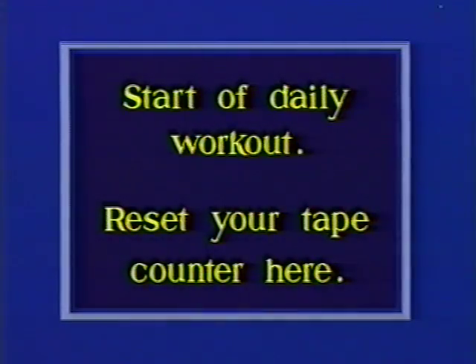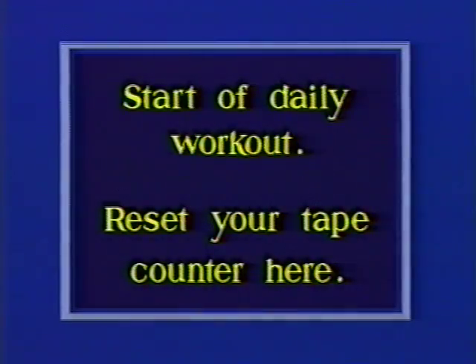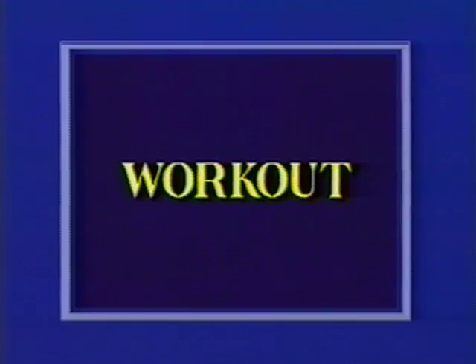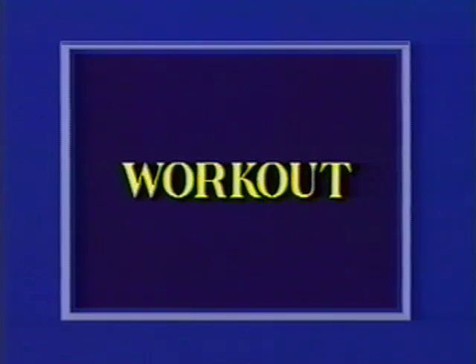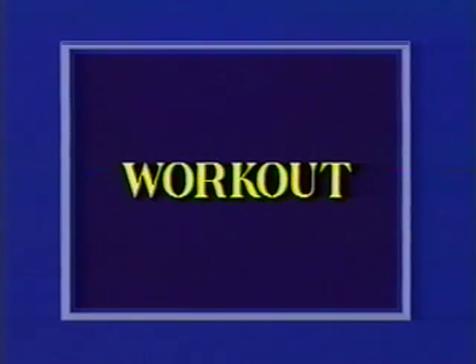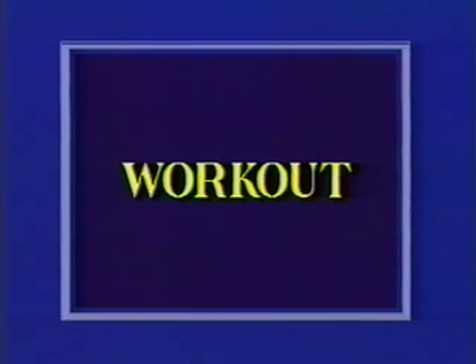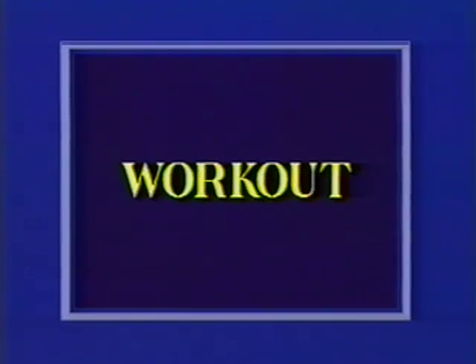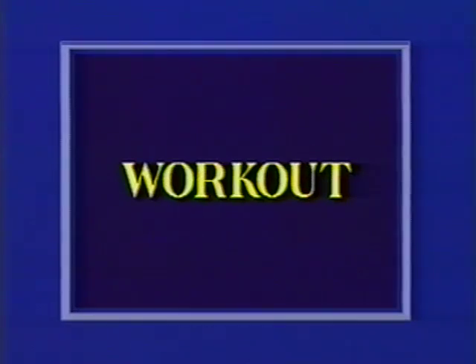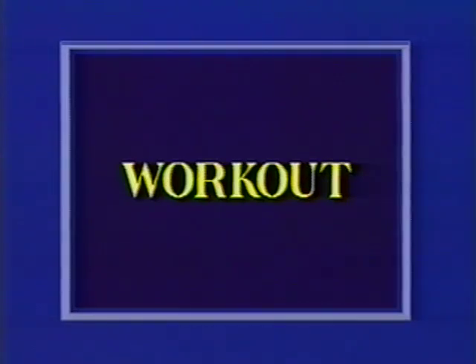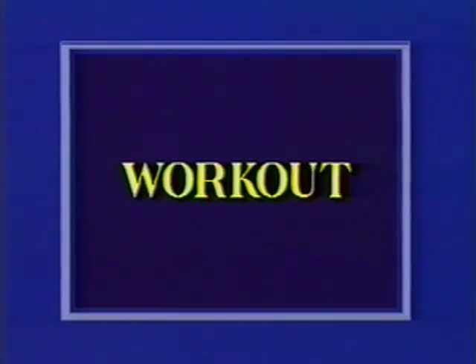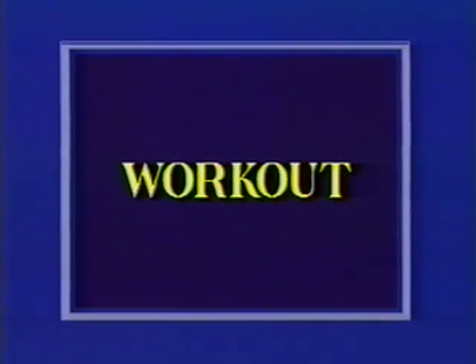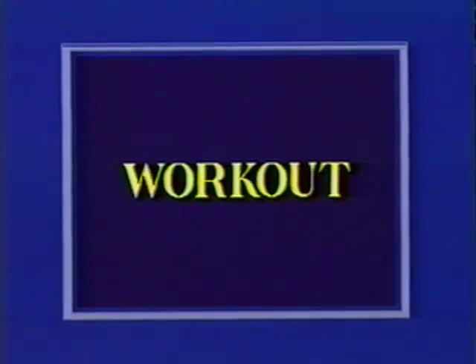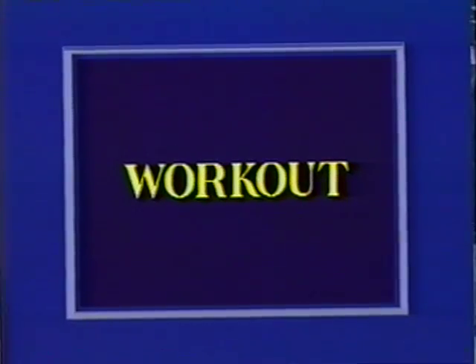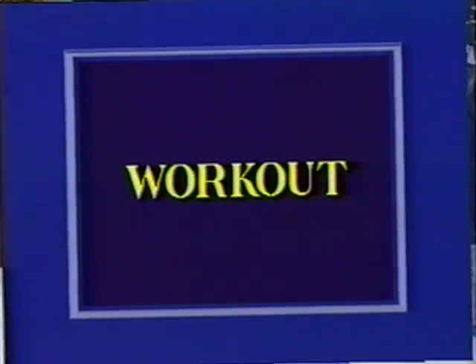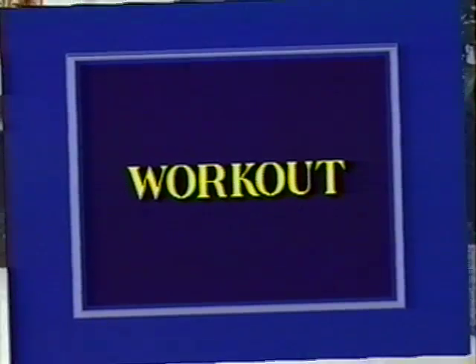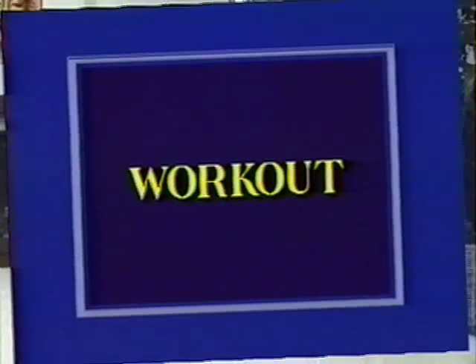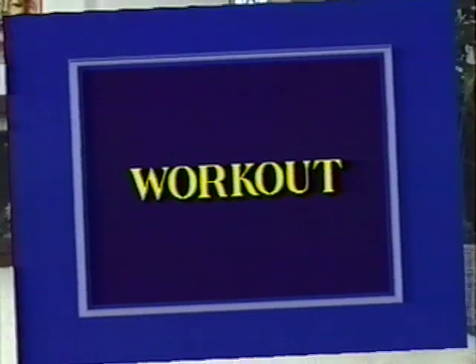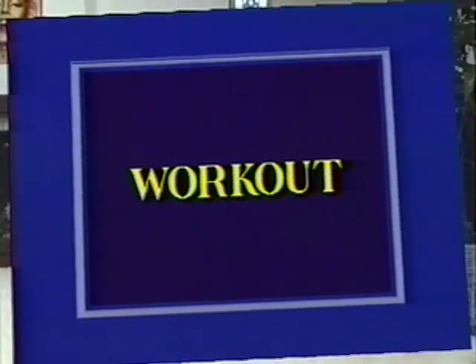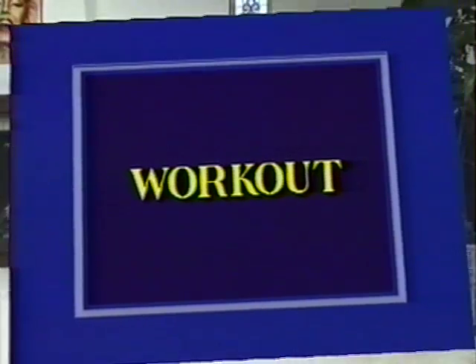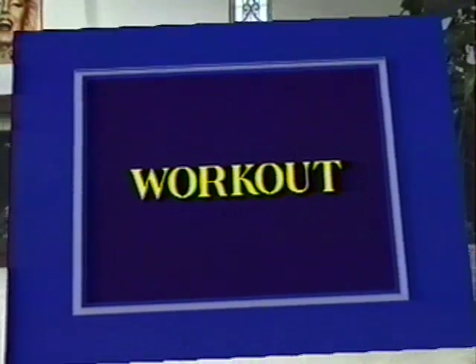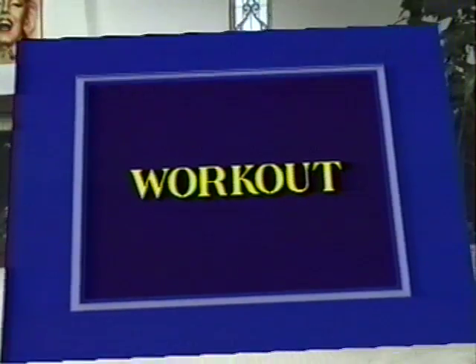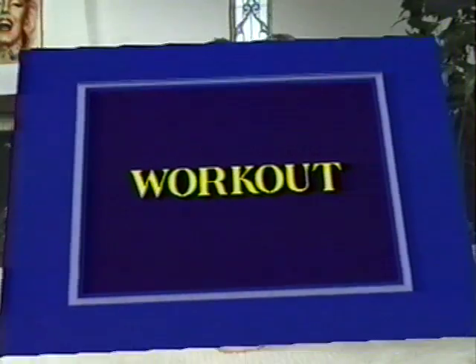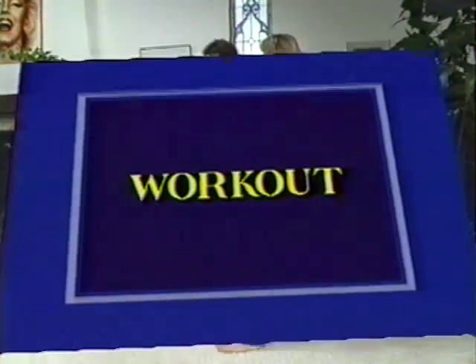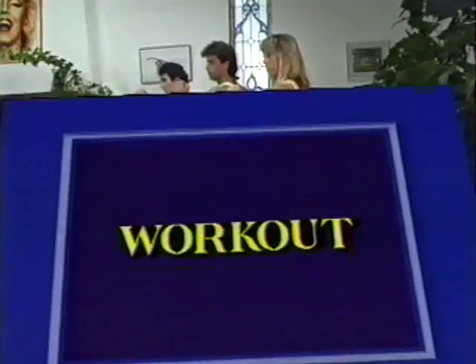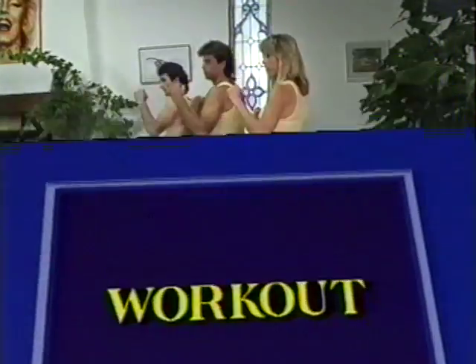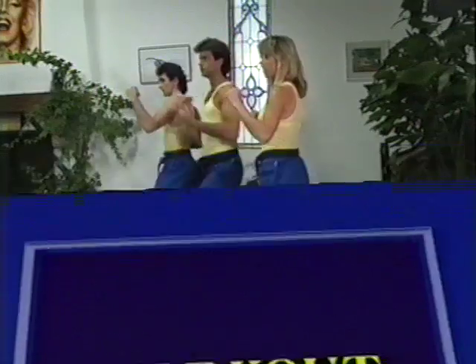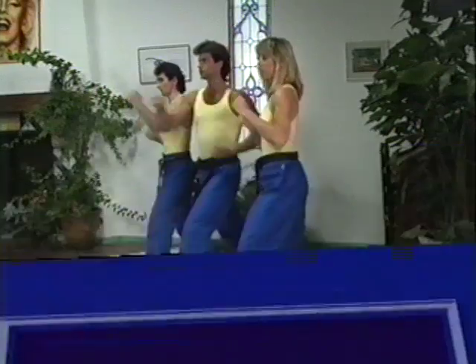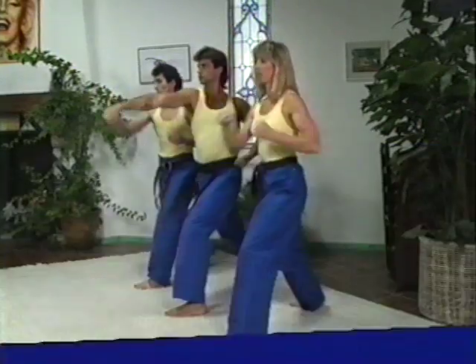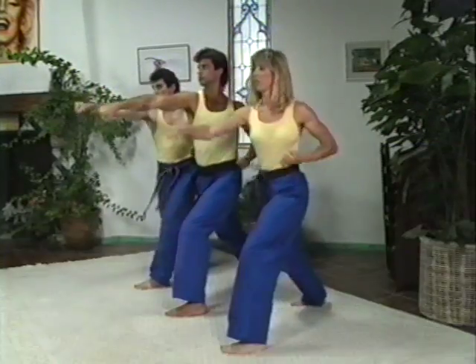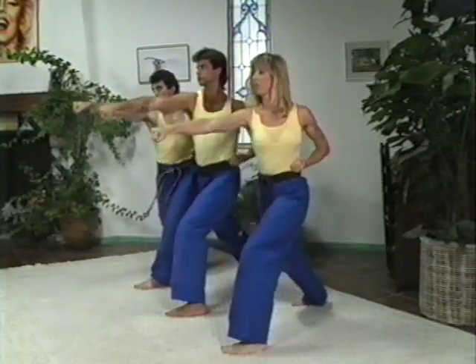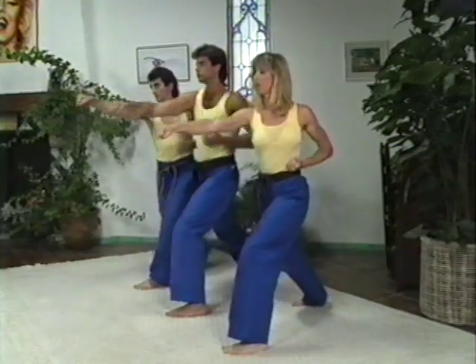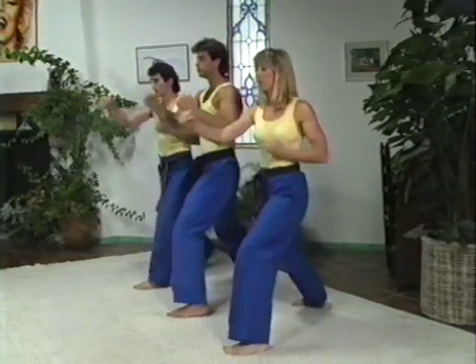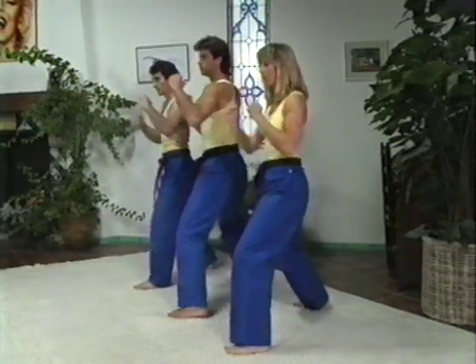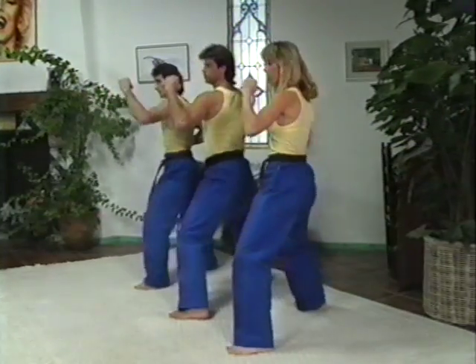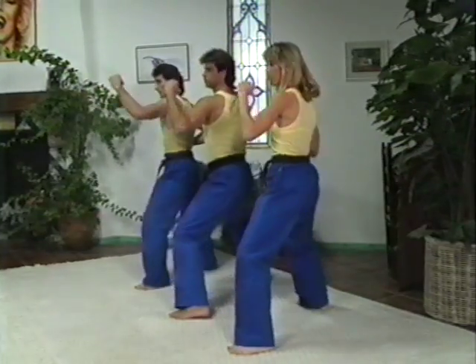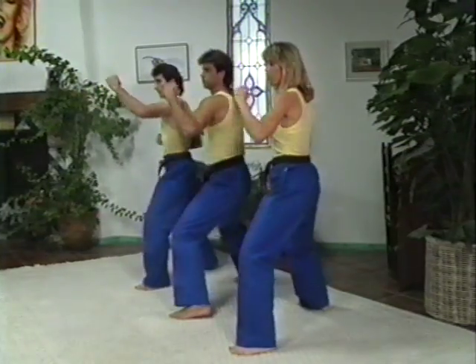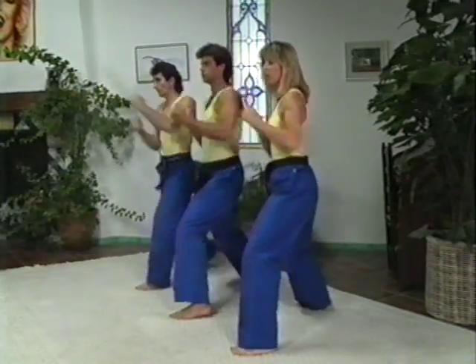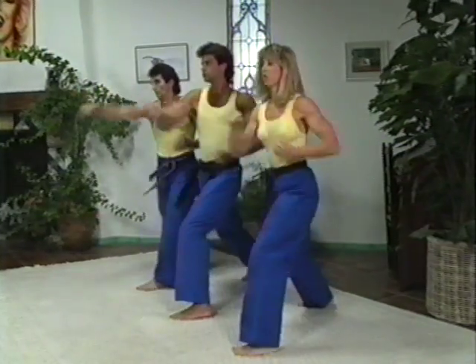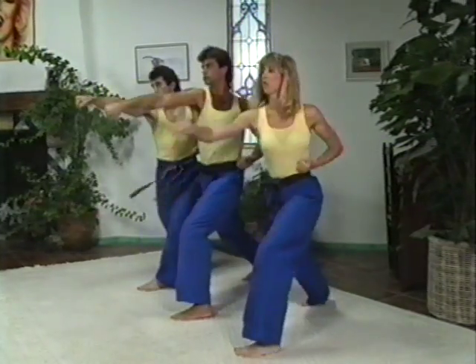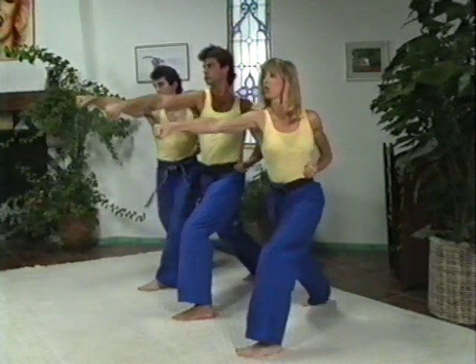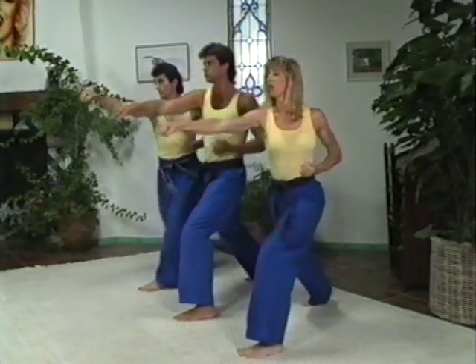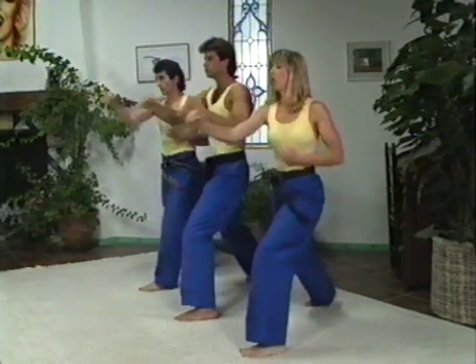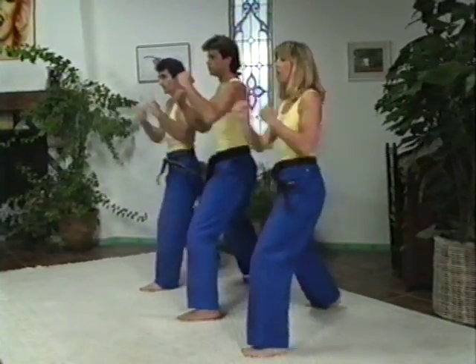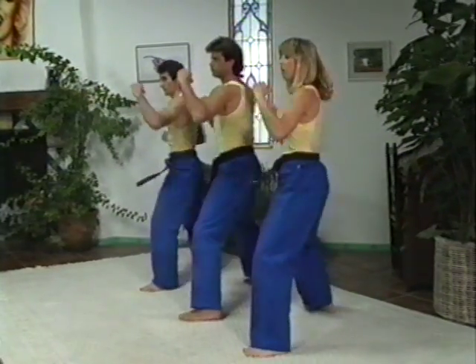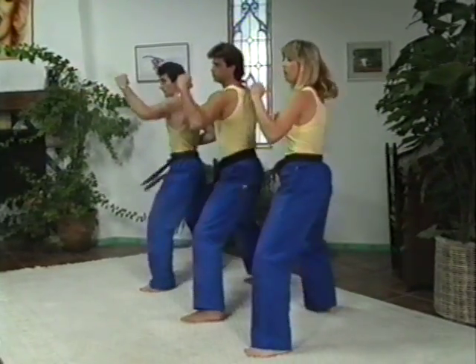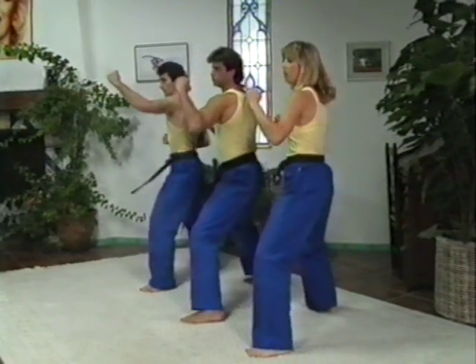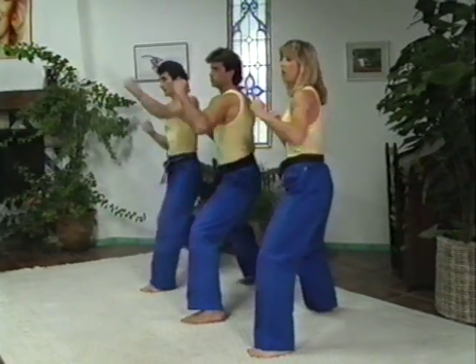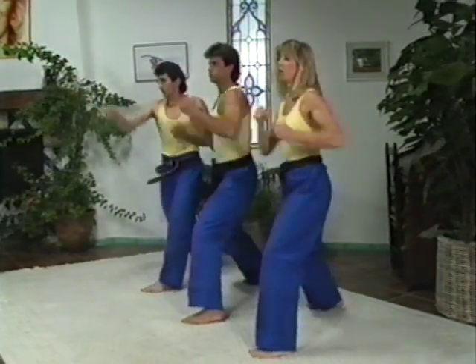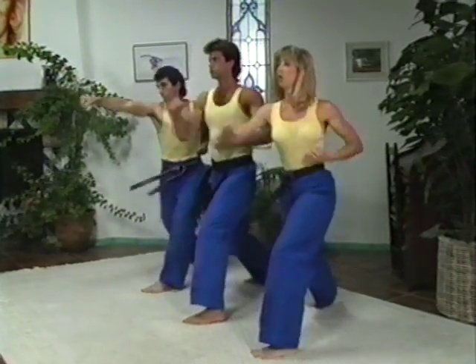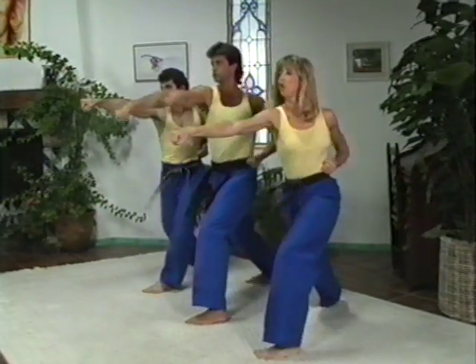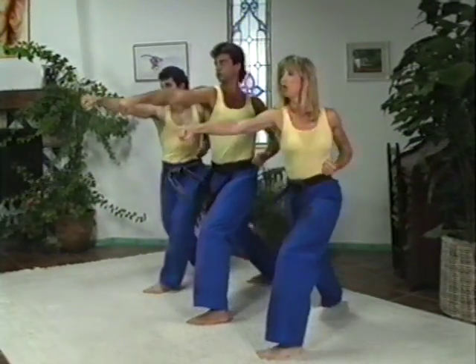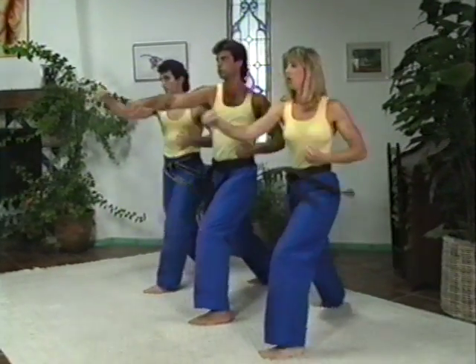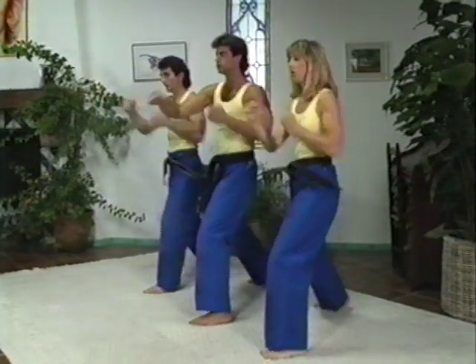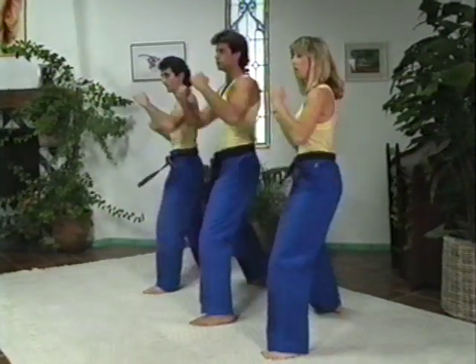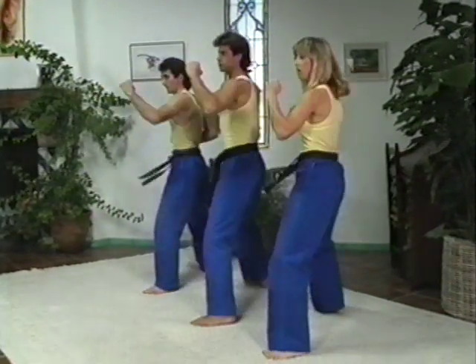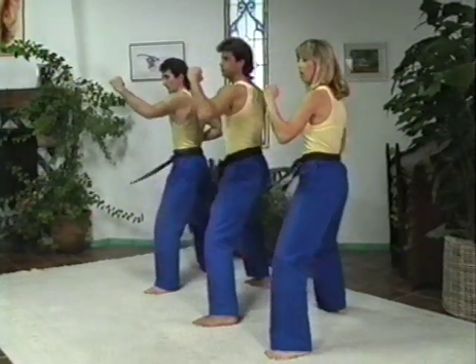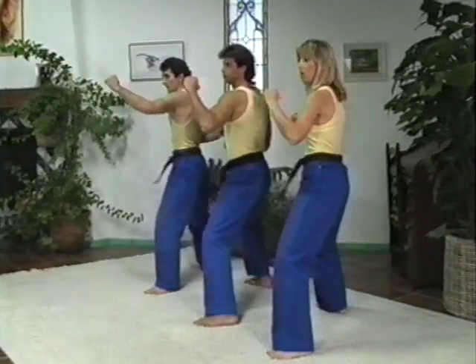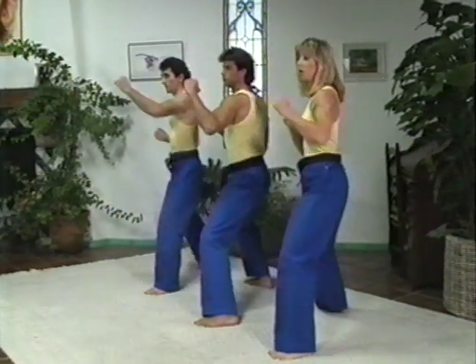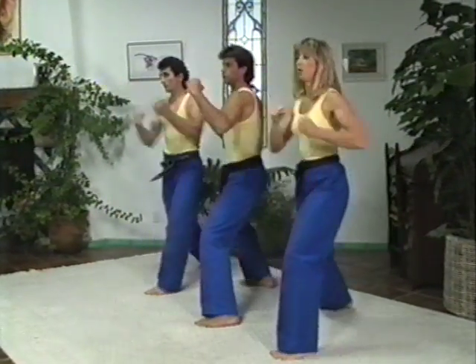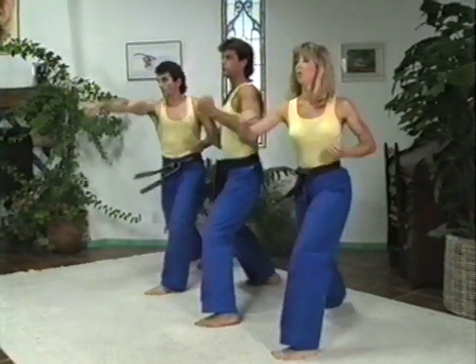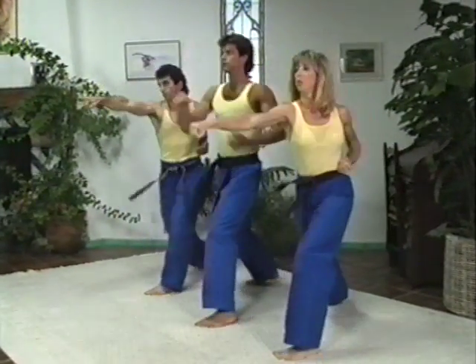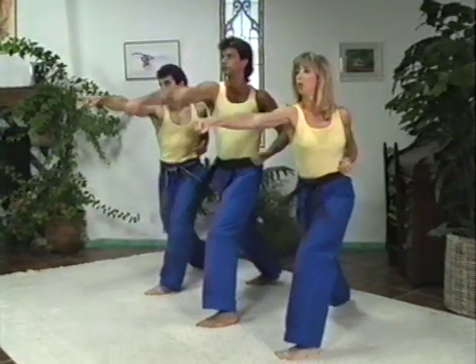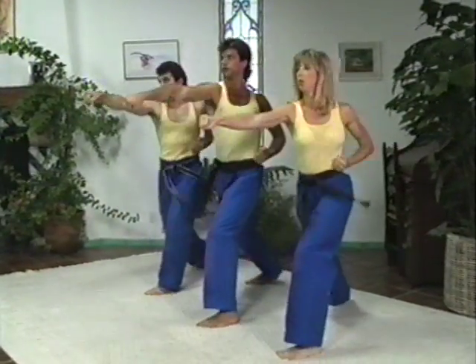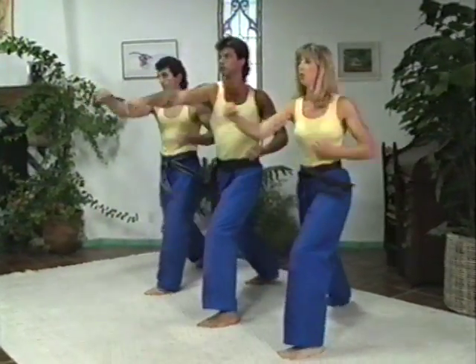All right, right leg back. Get ready for our workout. Reverse punch. Two. Three. Four.